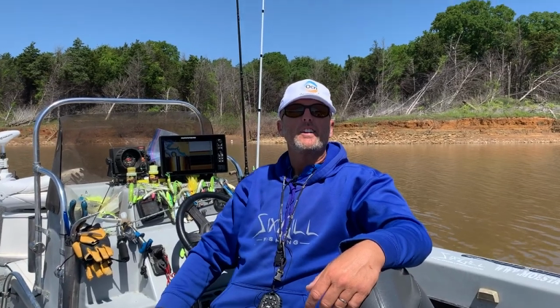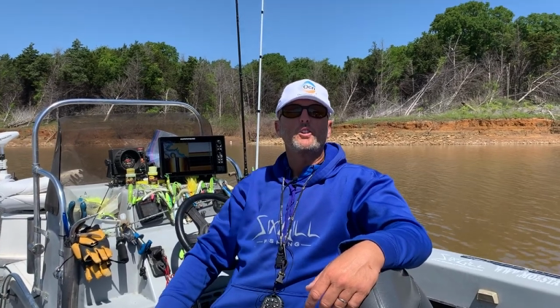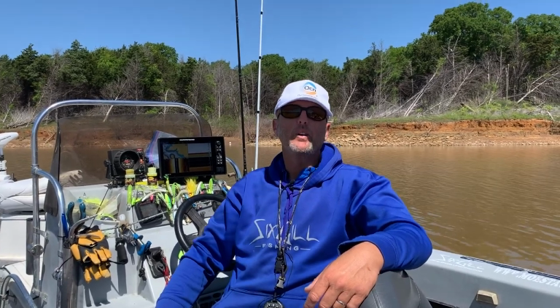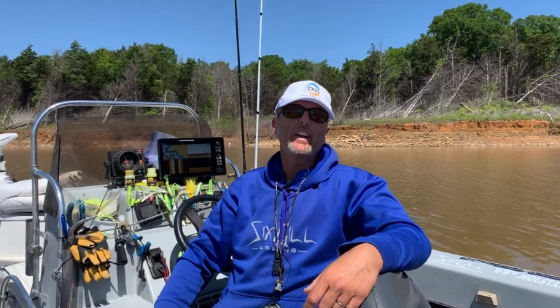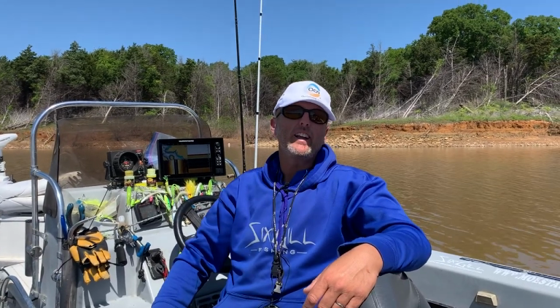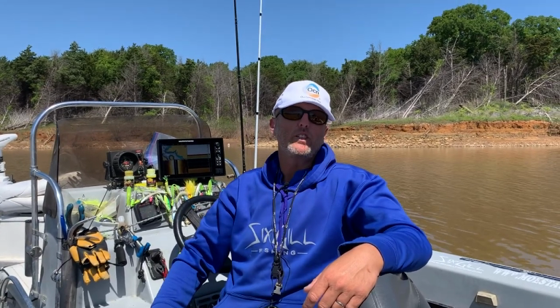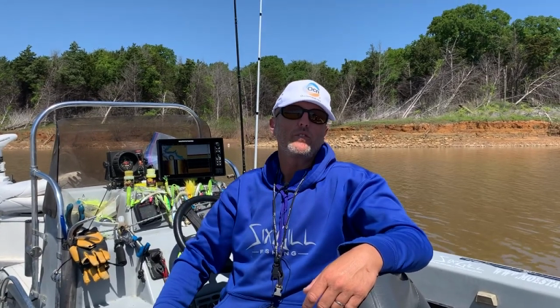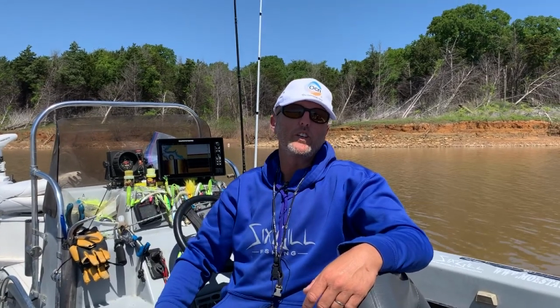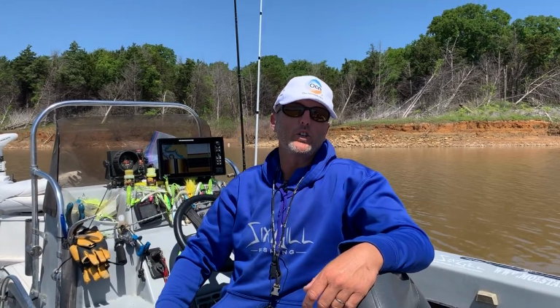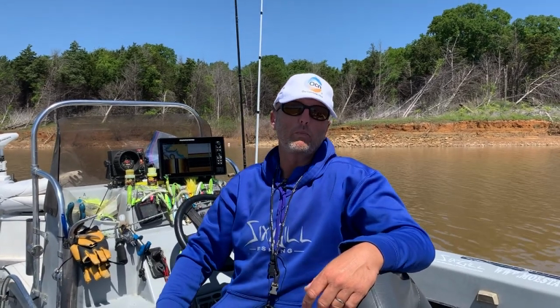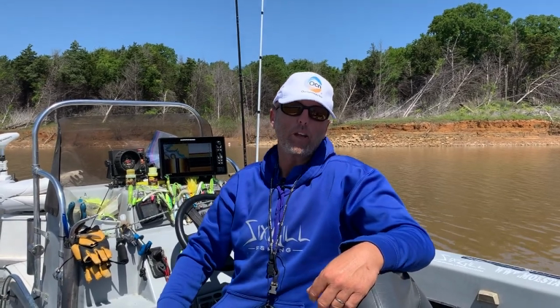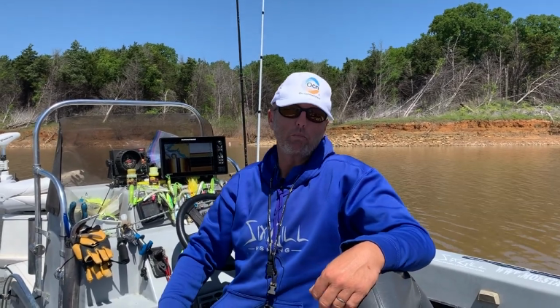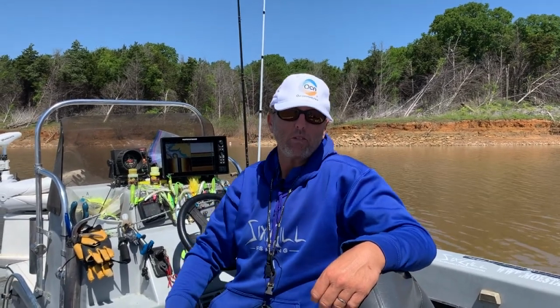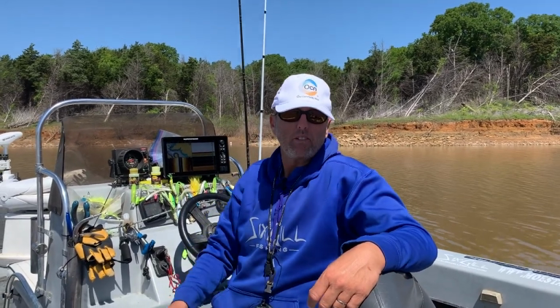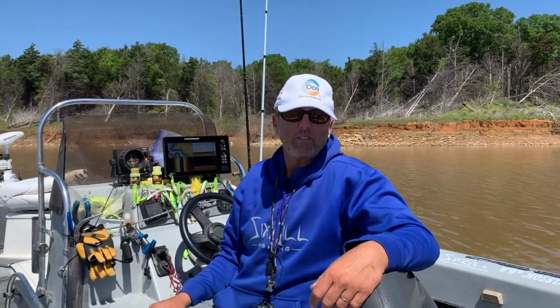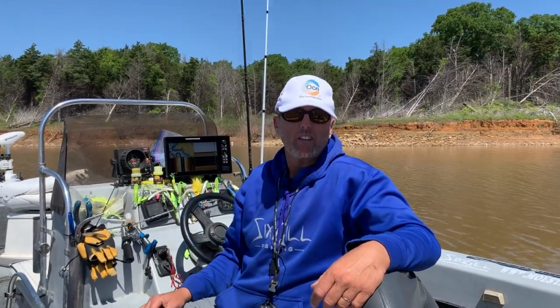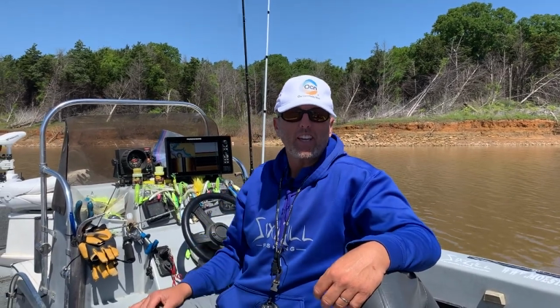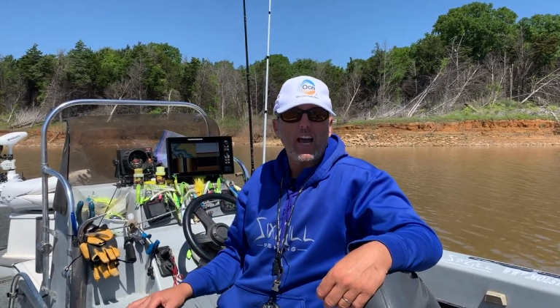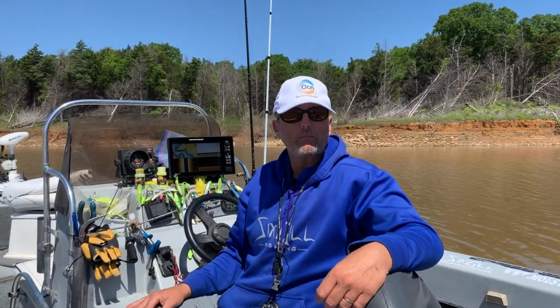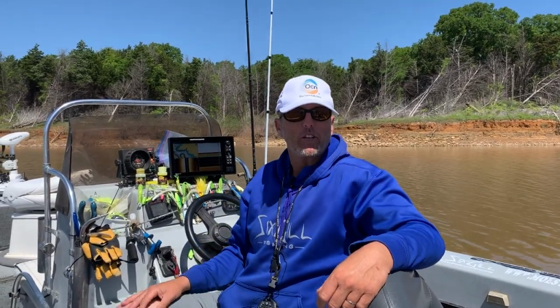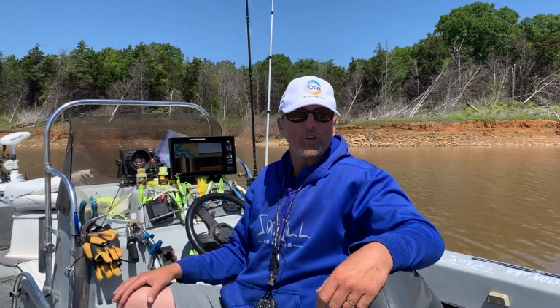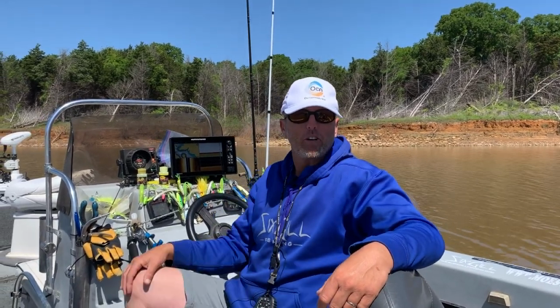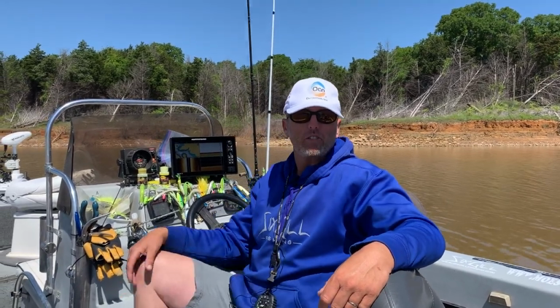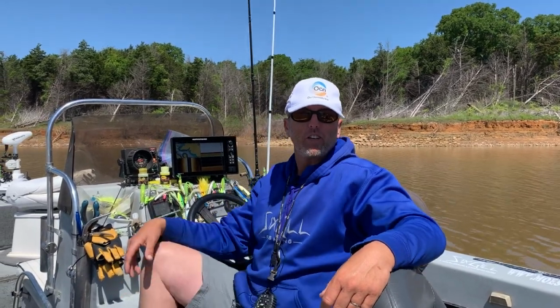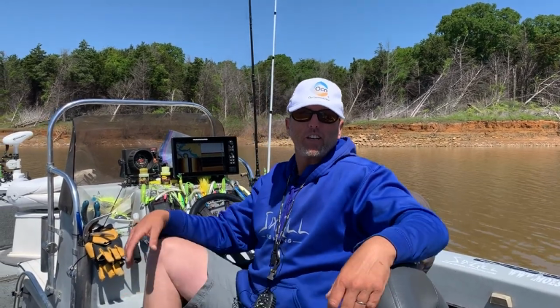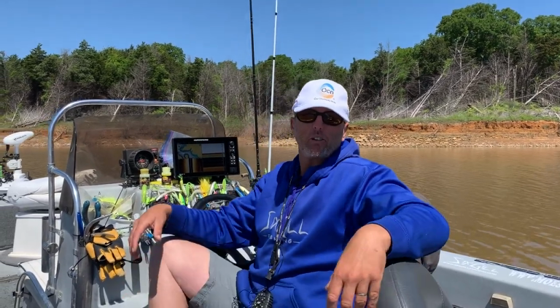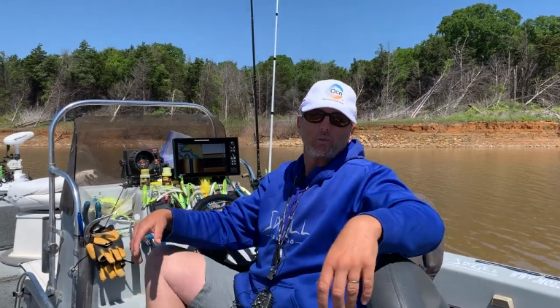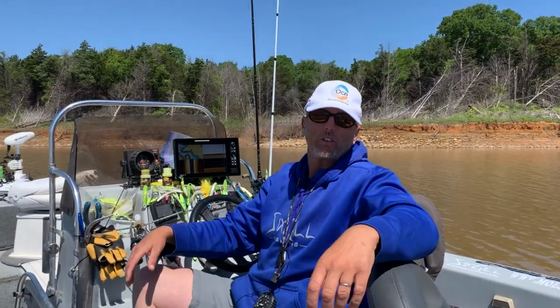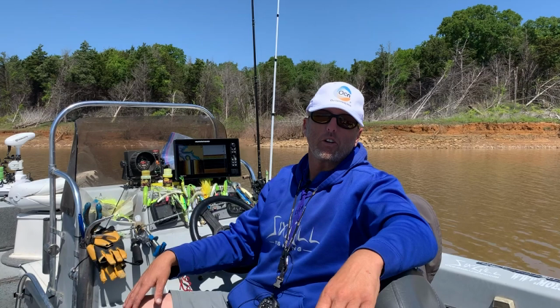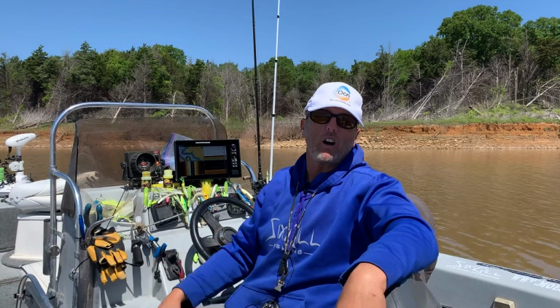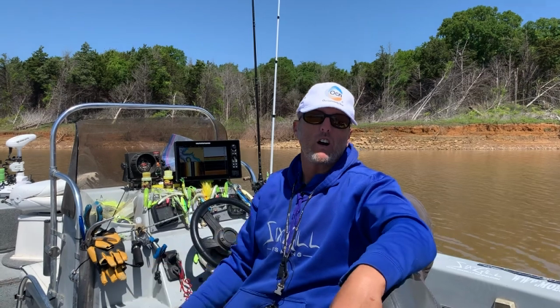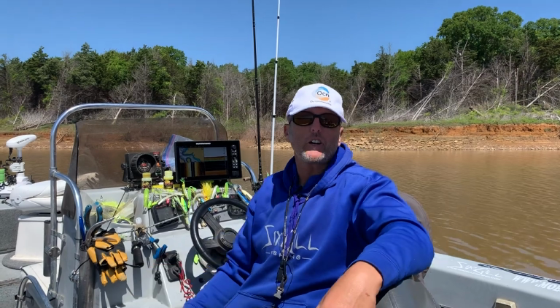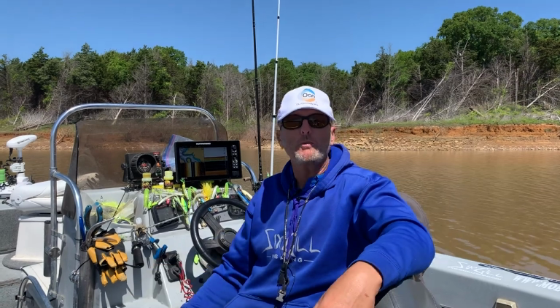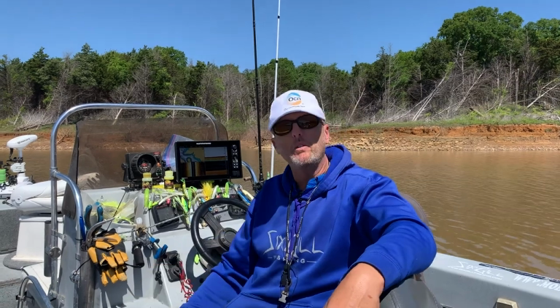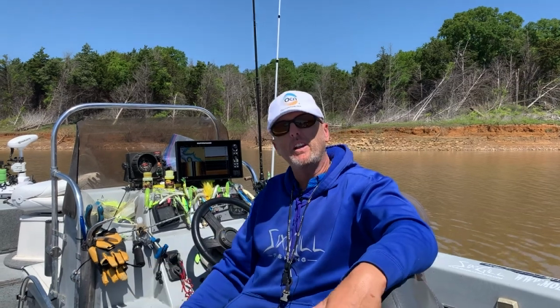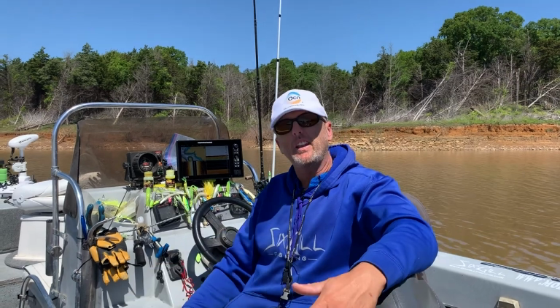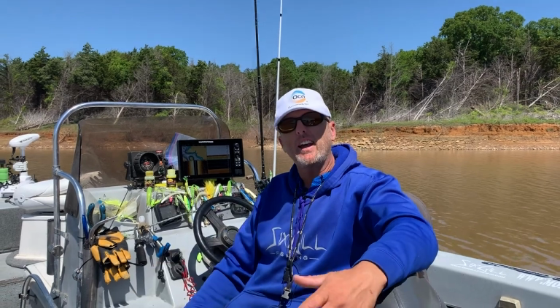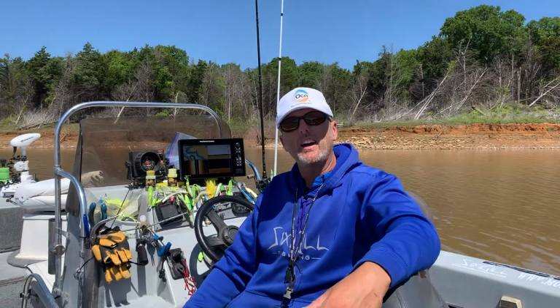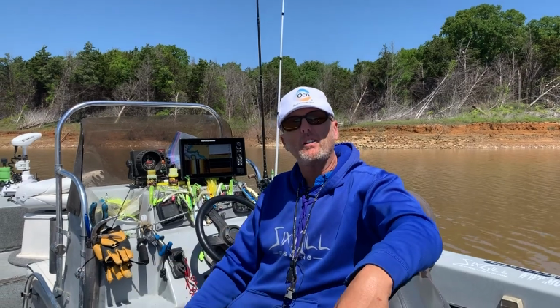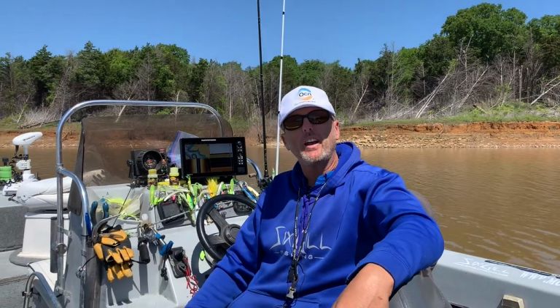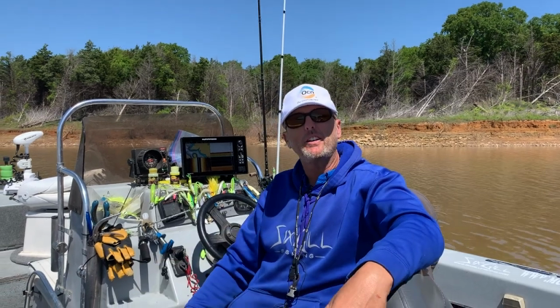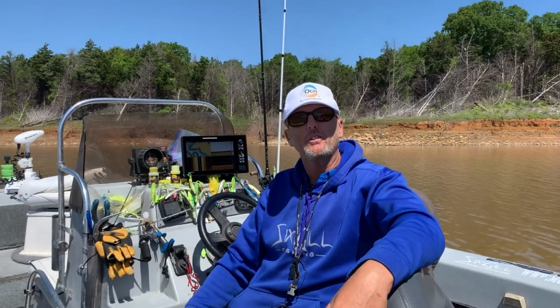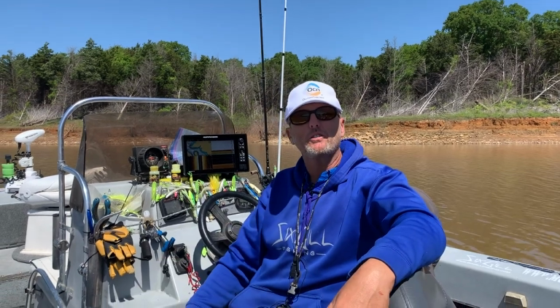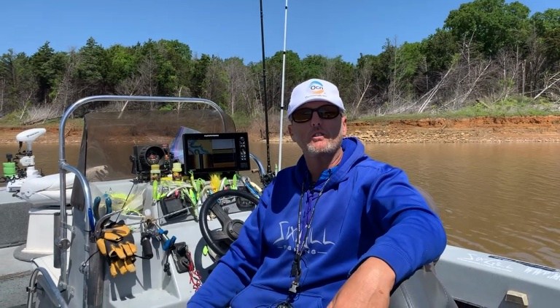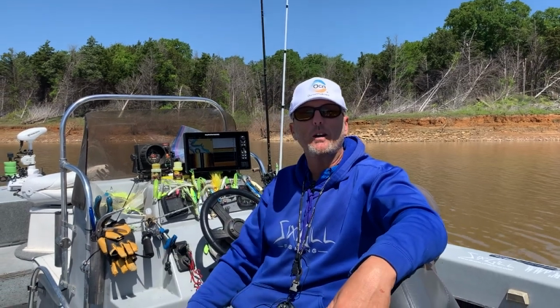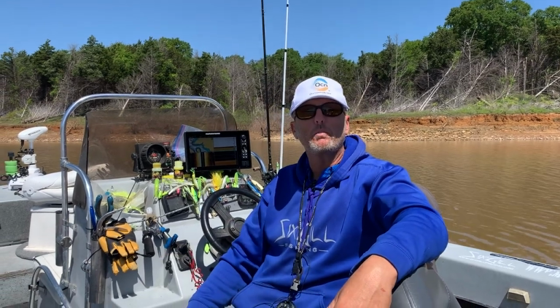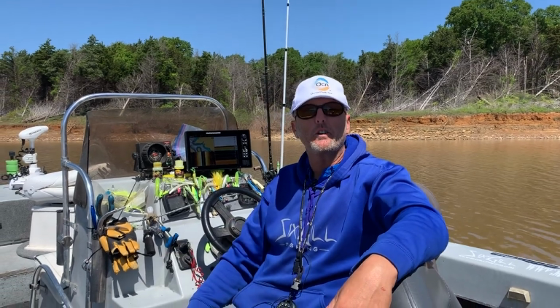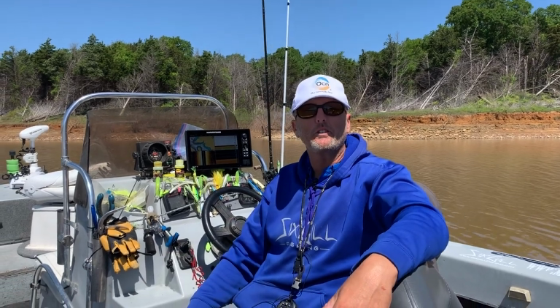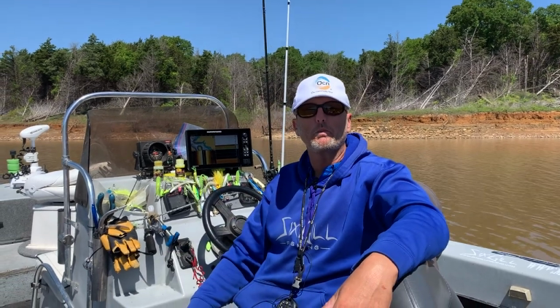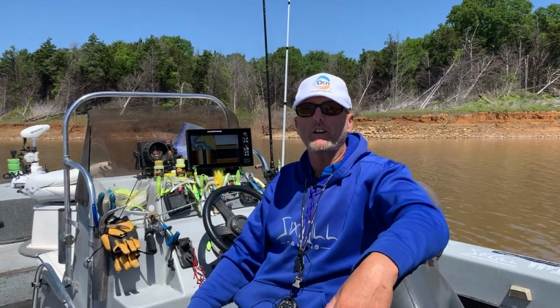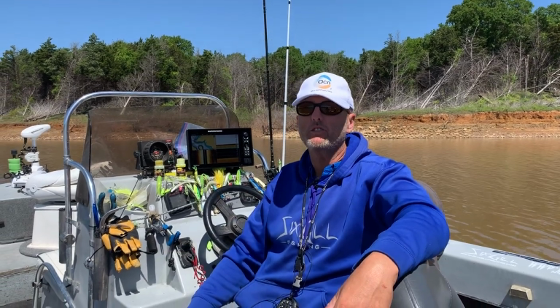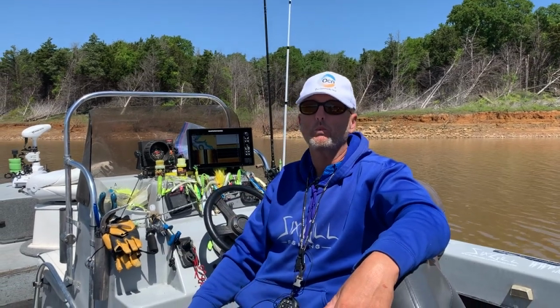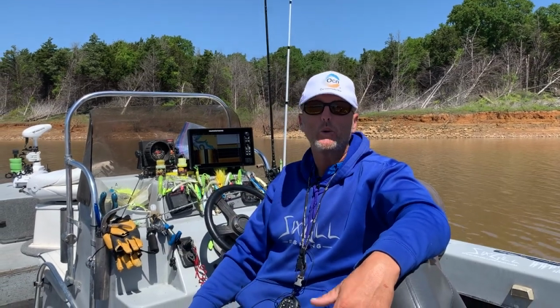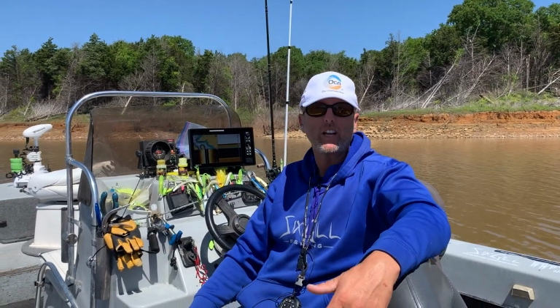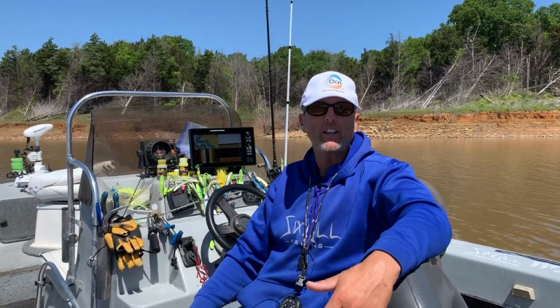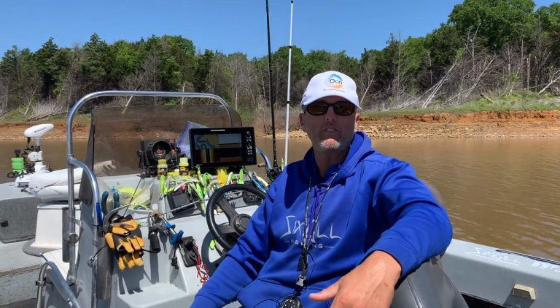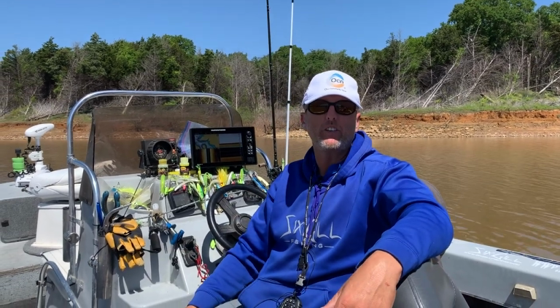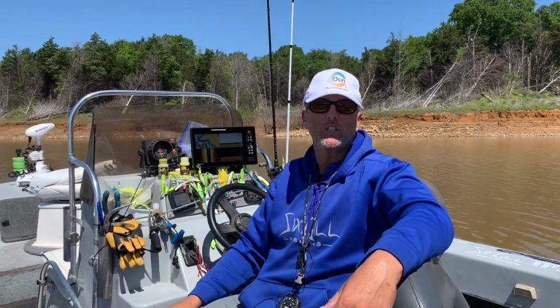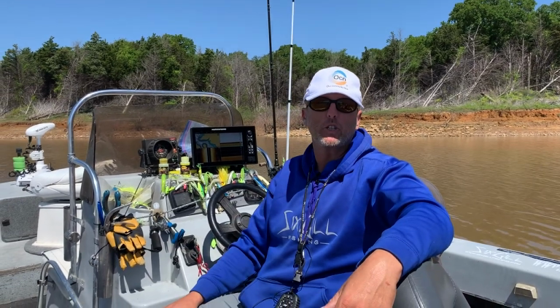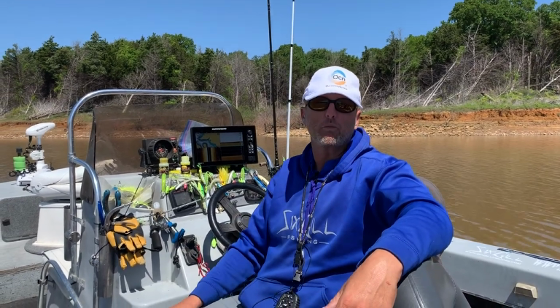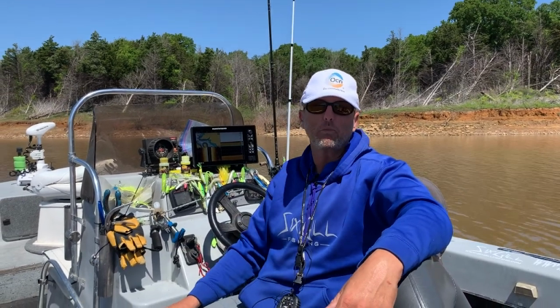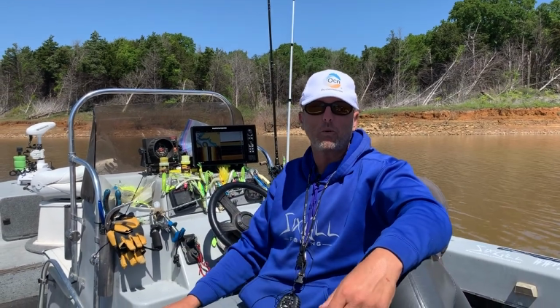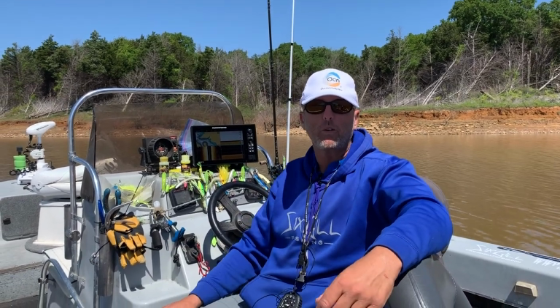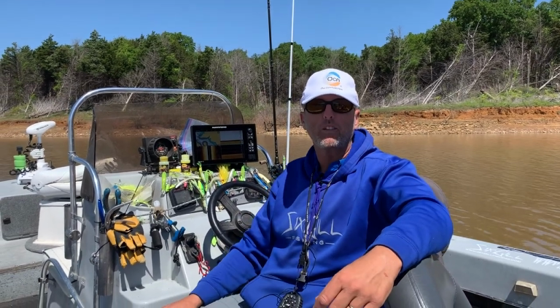Greetings fisher people, Captain Chris here with your Our Community Now and your Striper Express Weekly Fishing Report.